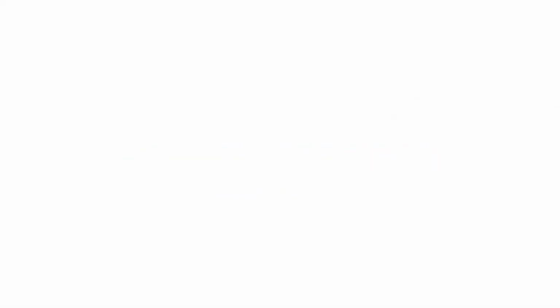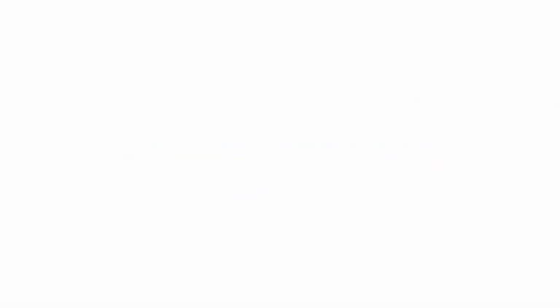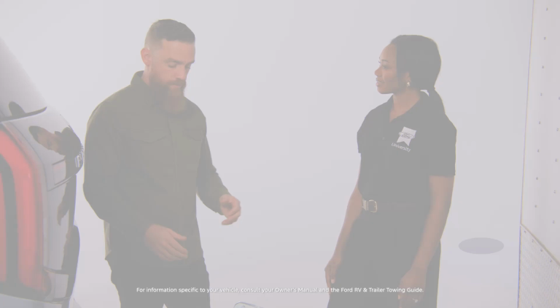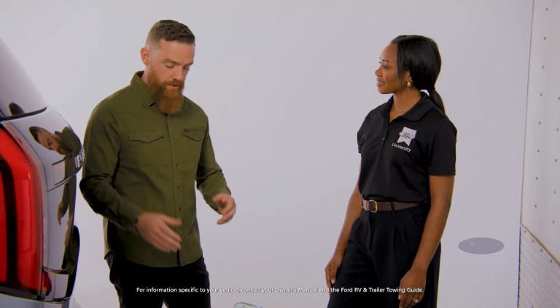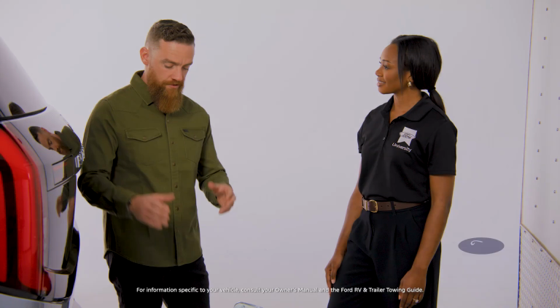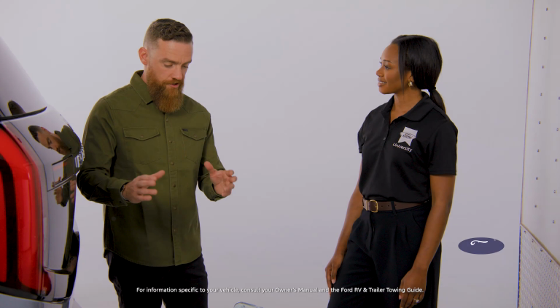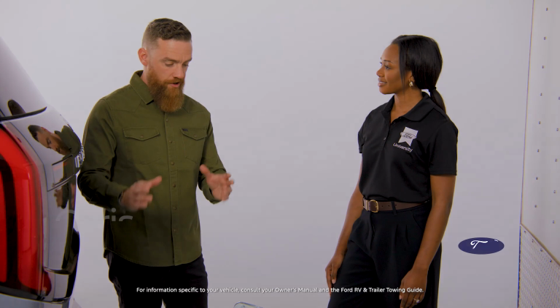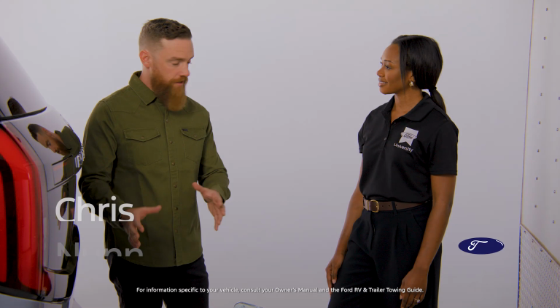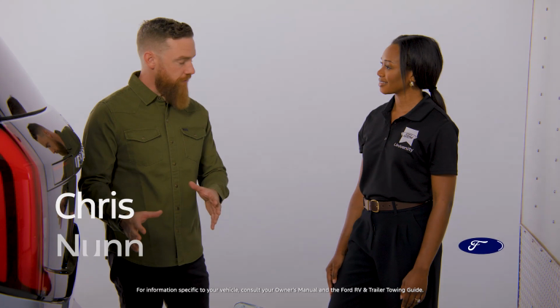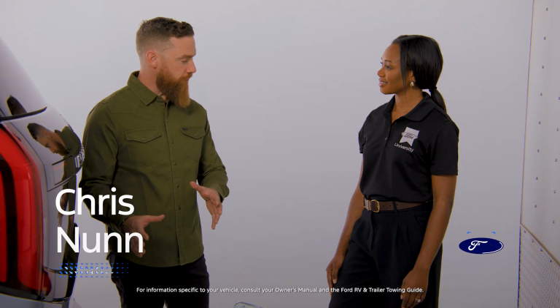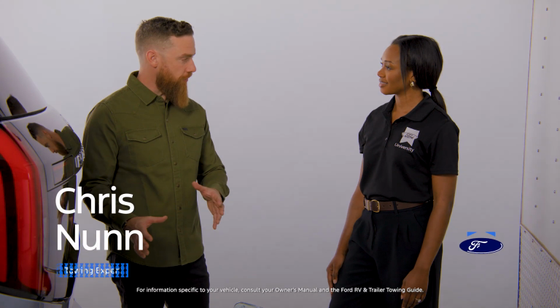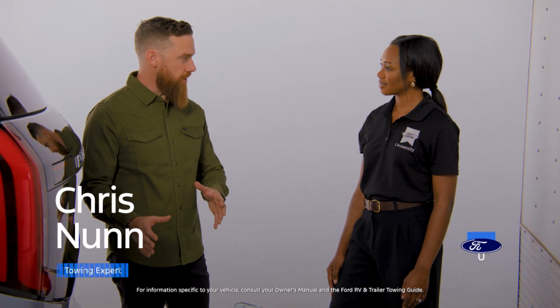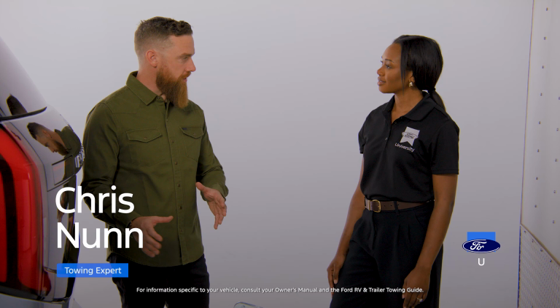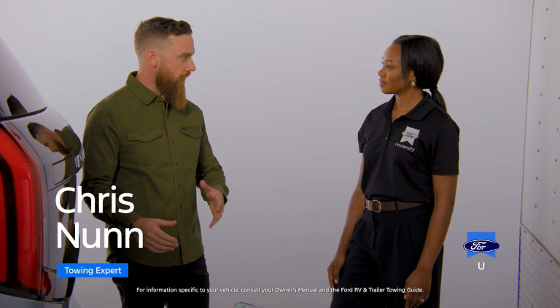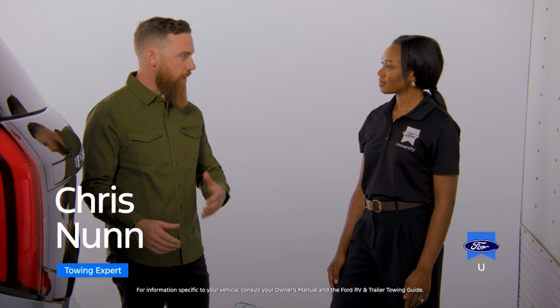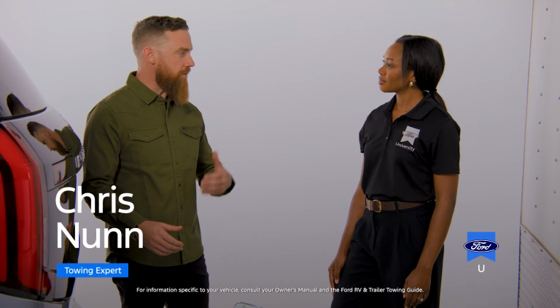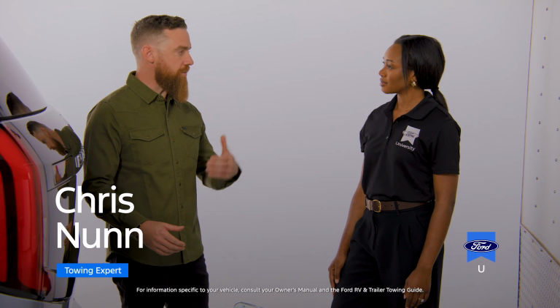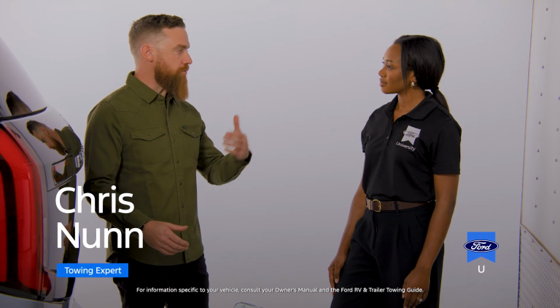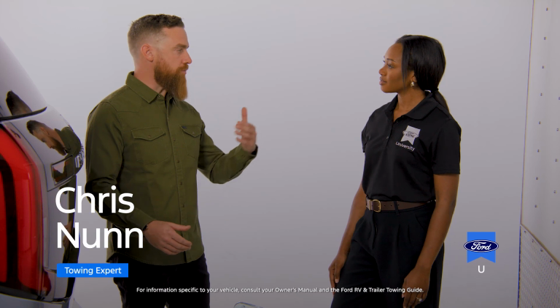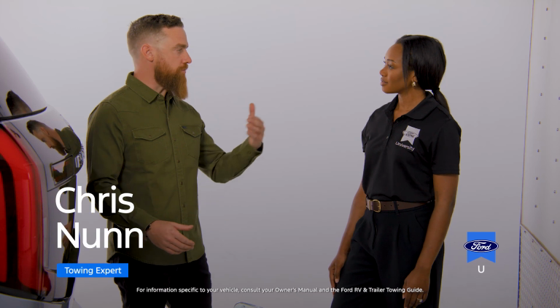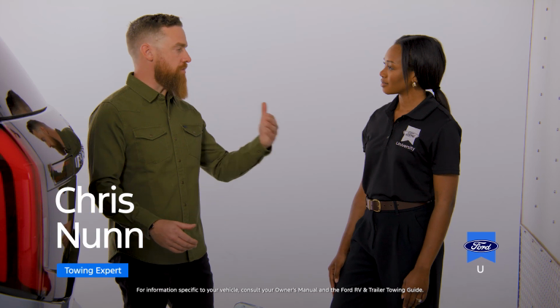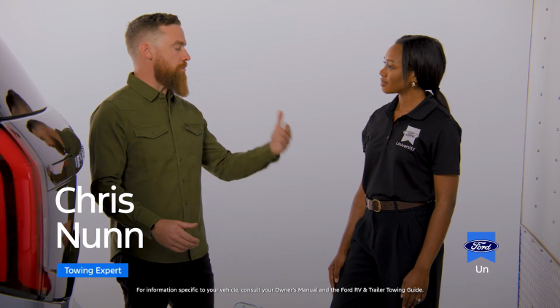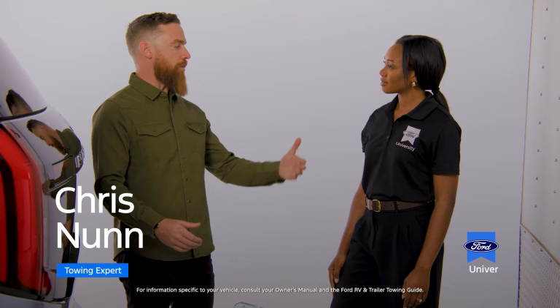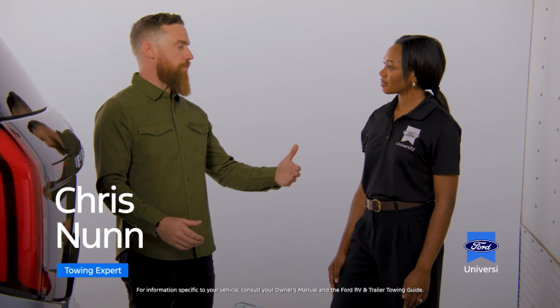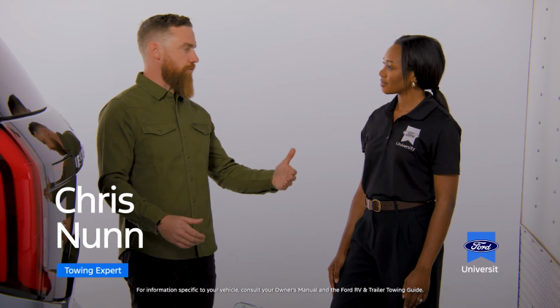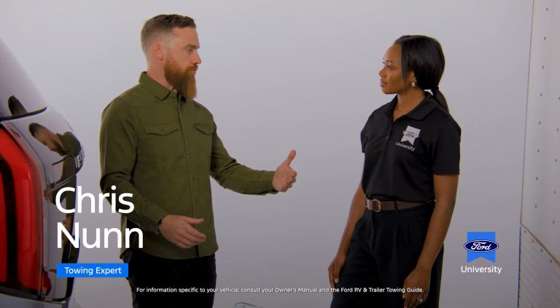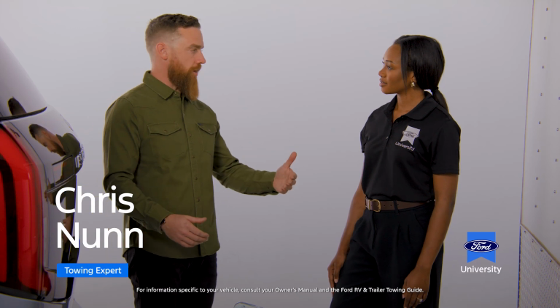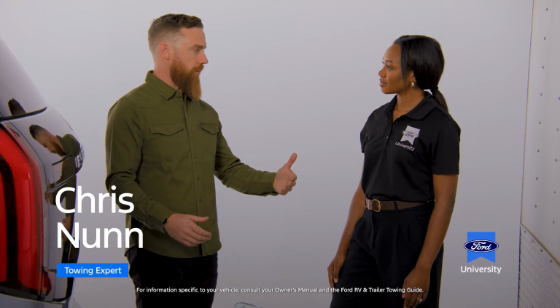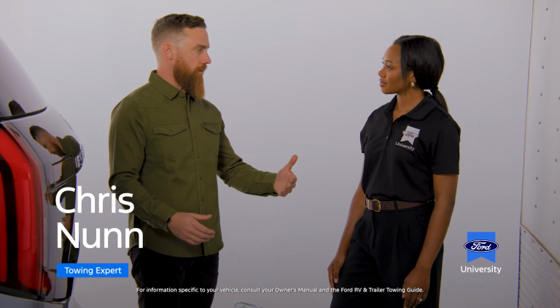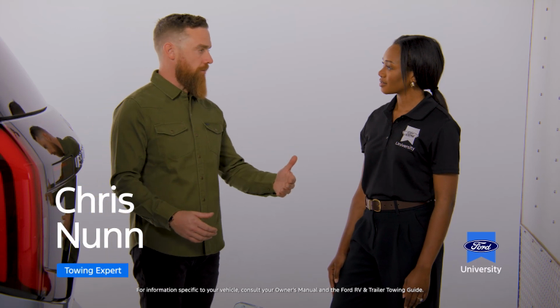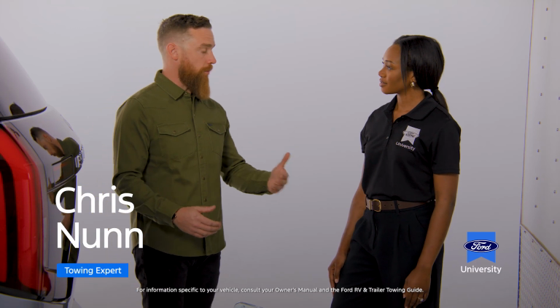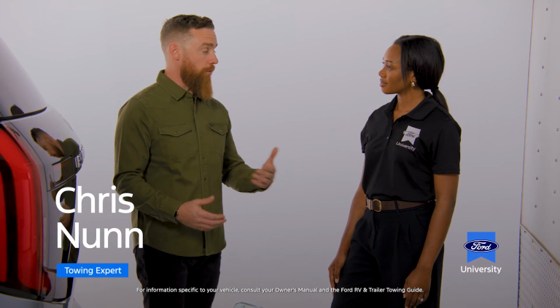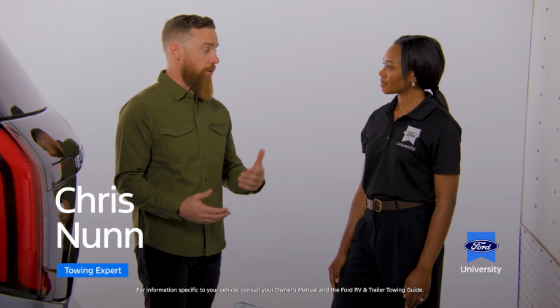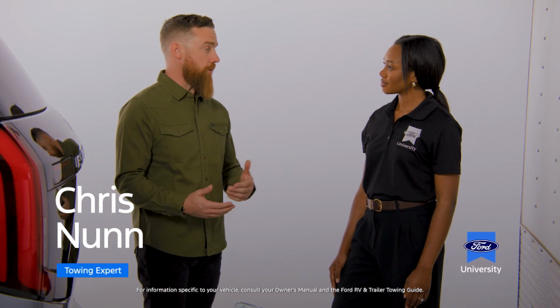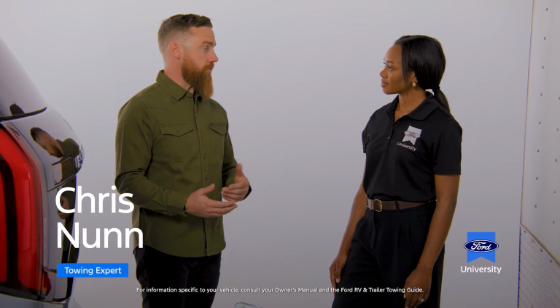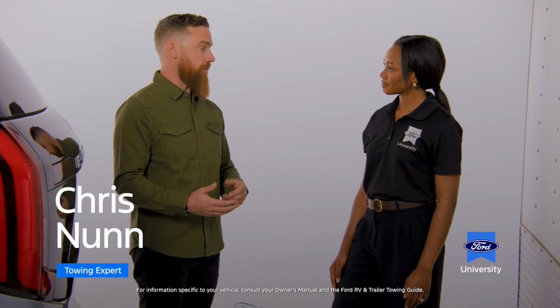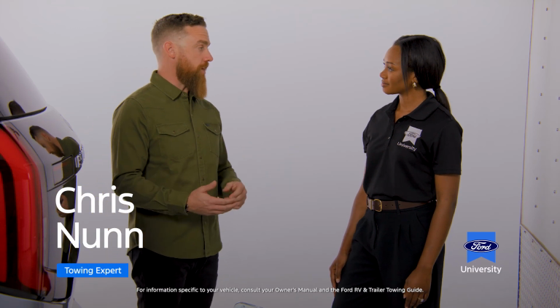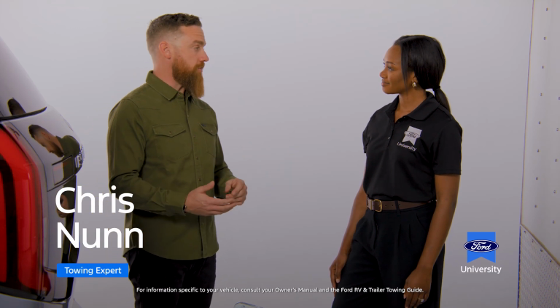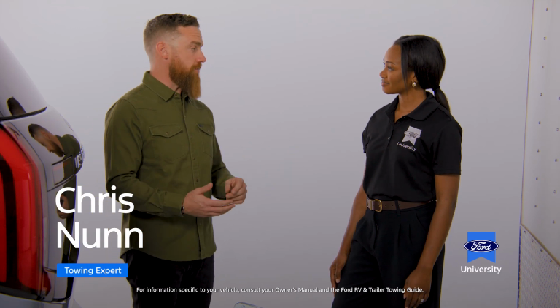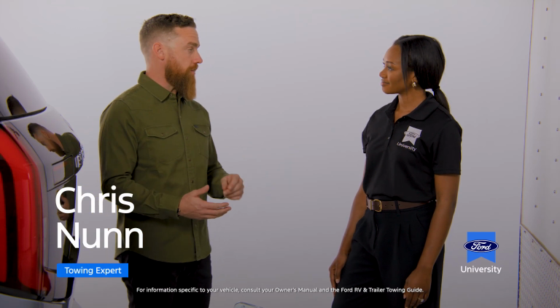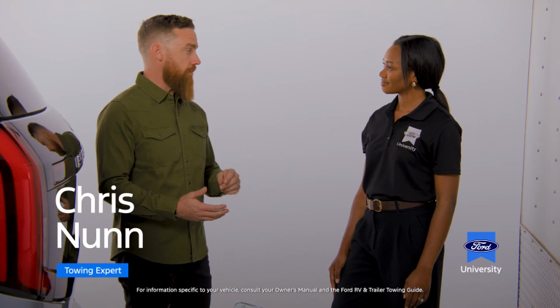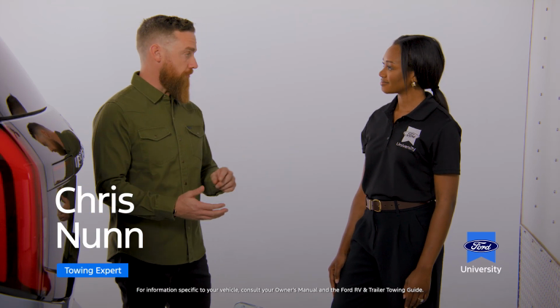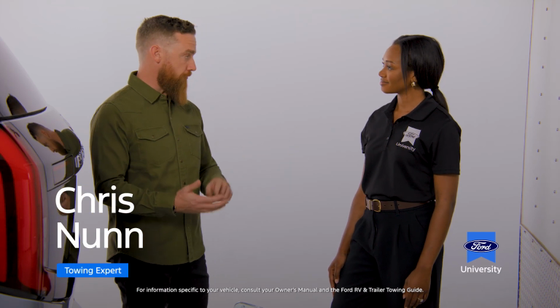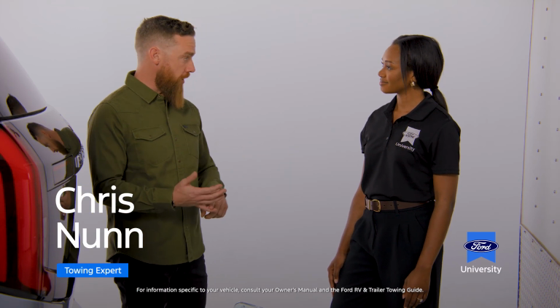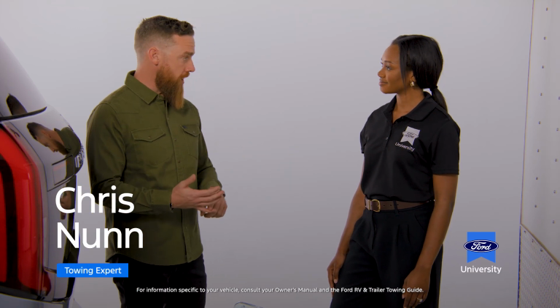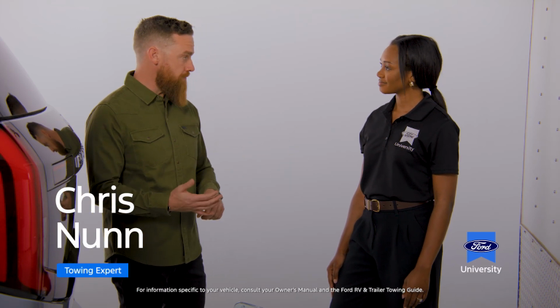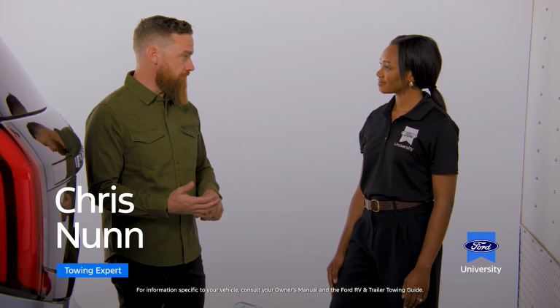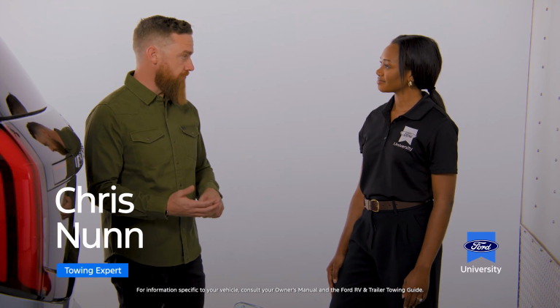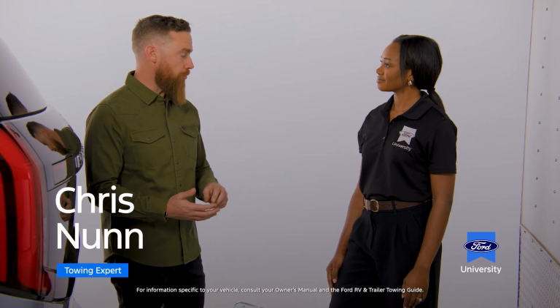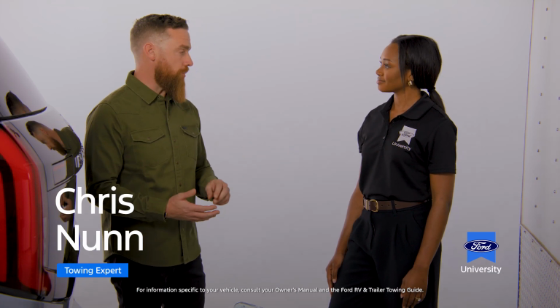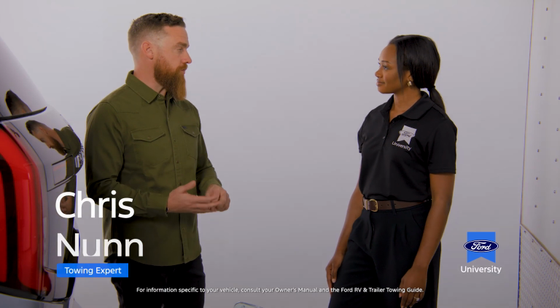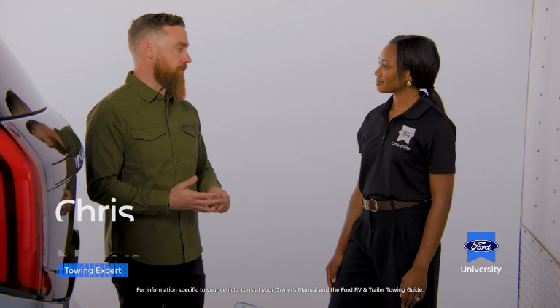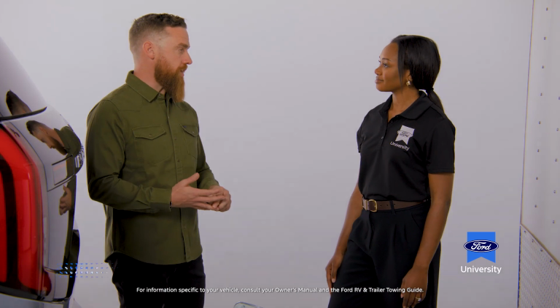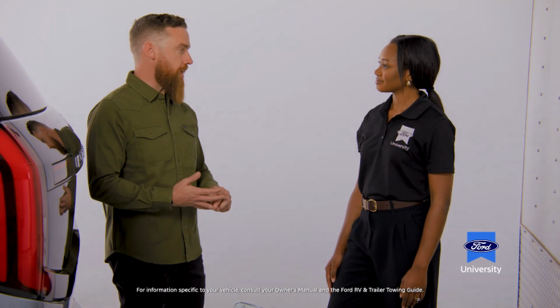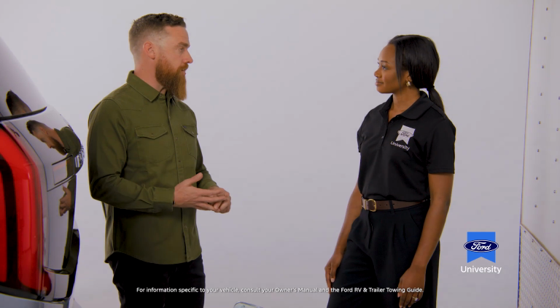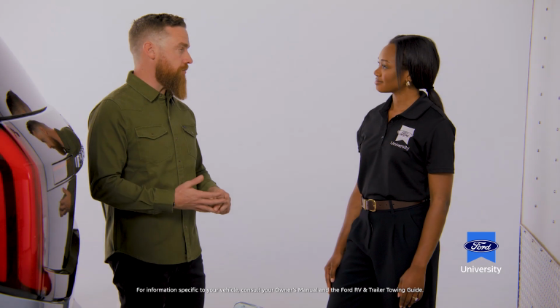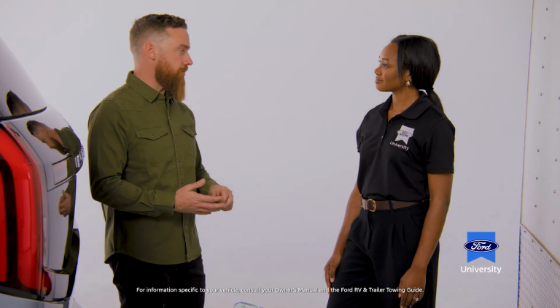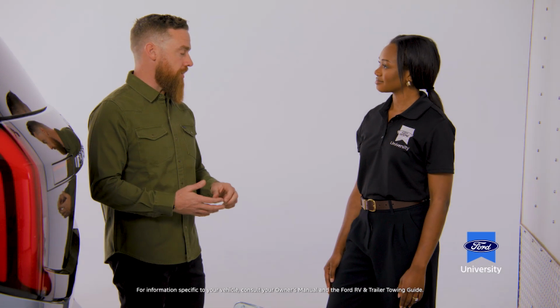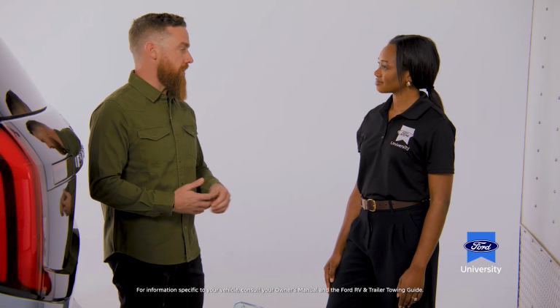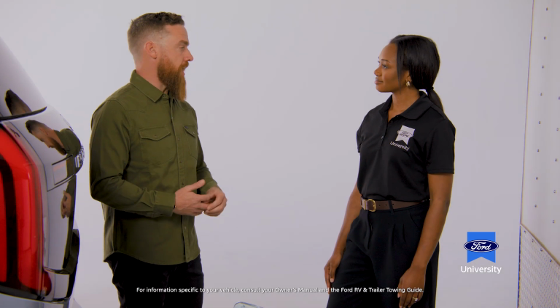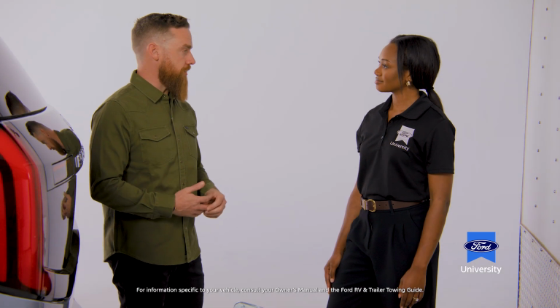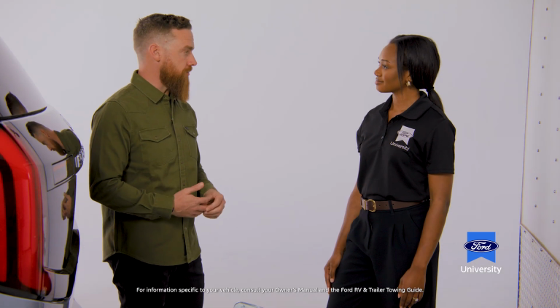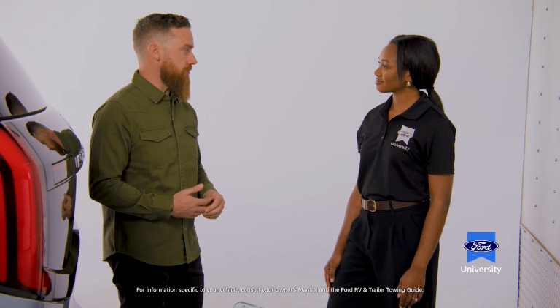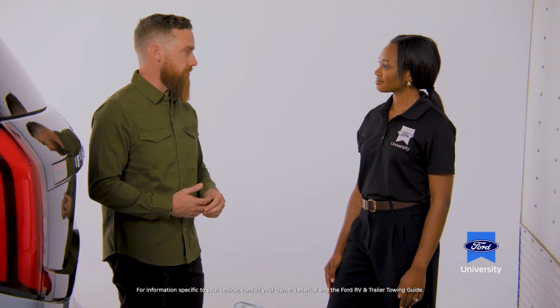We've started at the front, now we need to move to the middle of the trailer where we're going to discuss the frame, wheels and tires, and the axles.